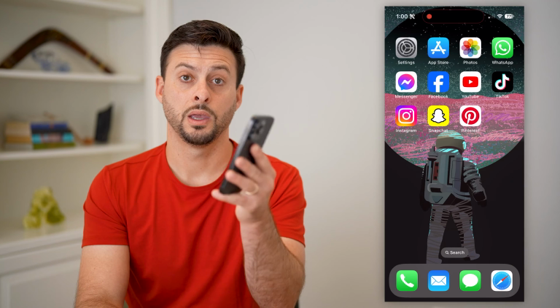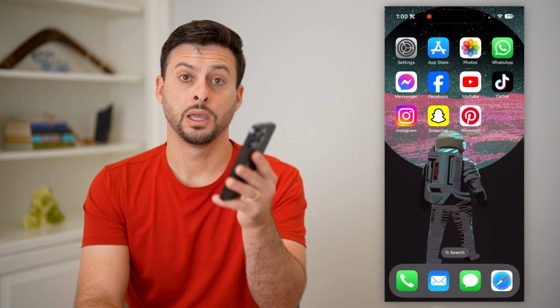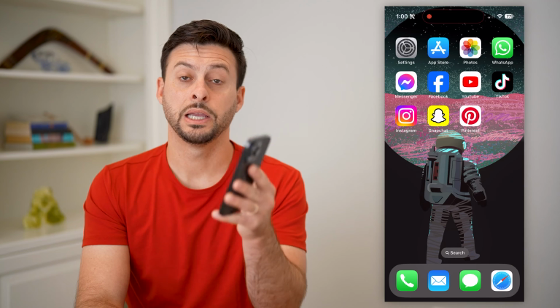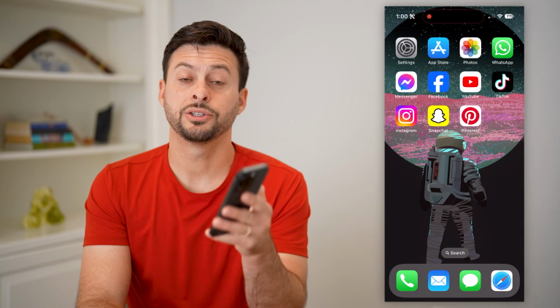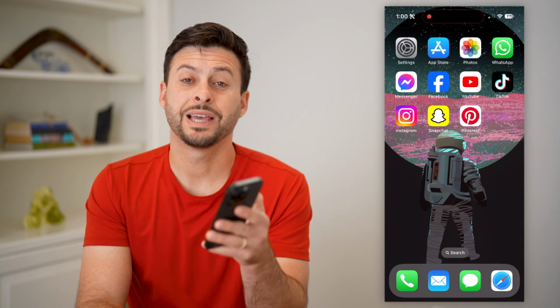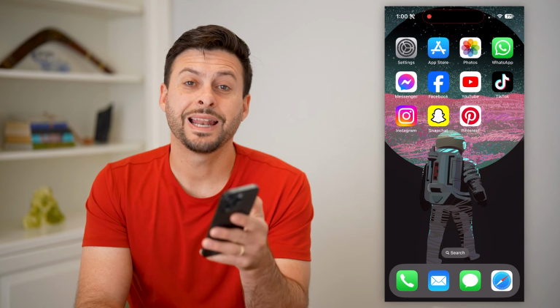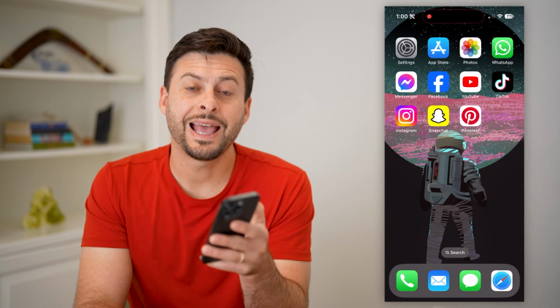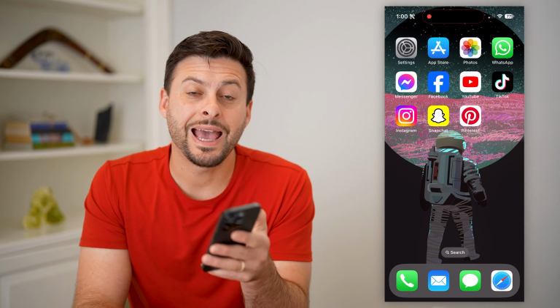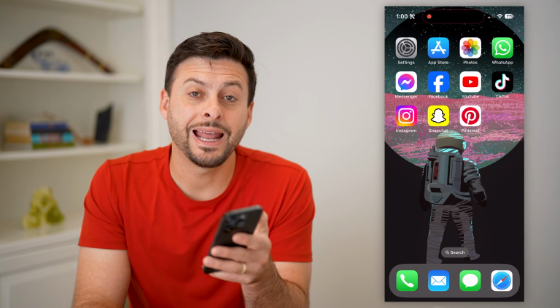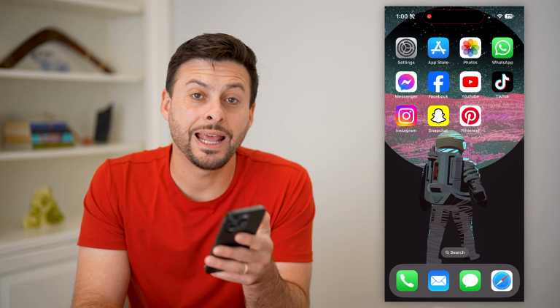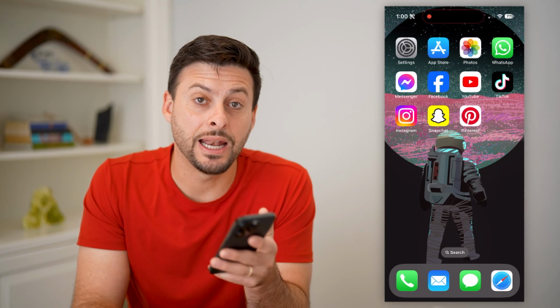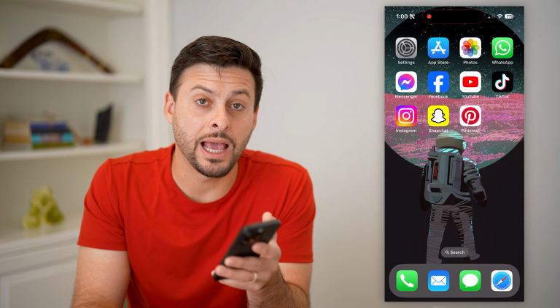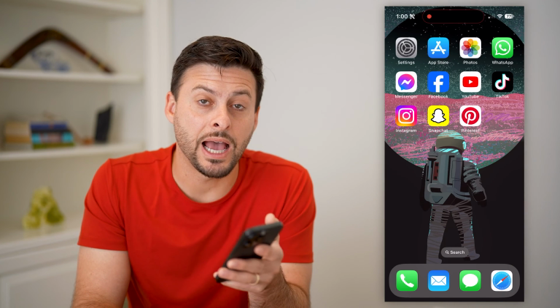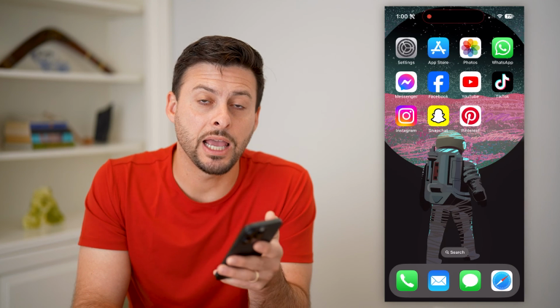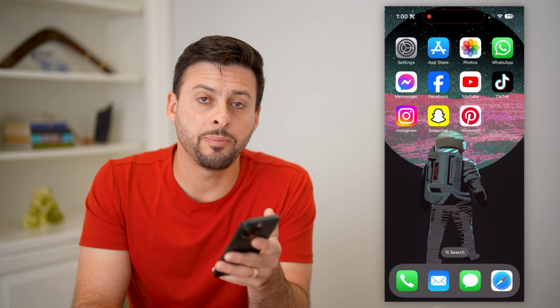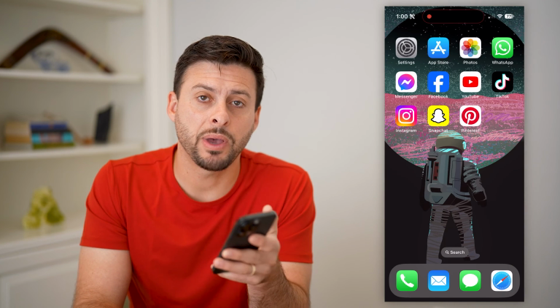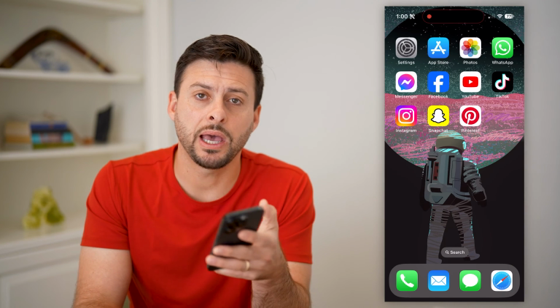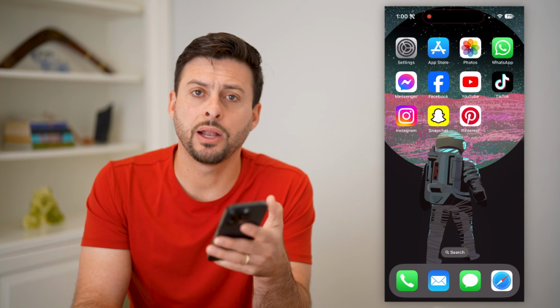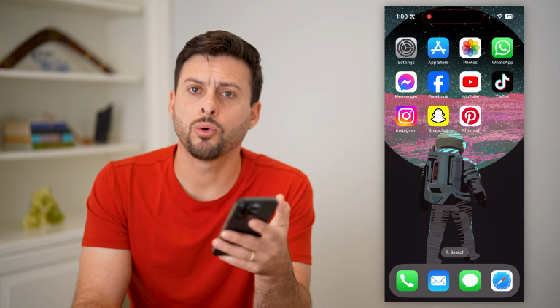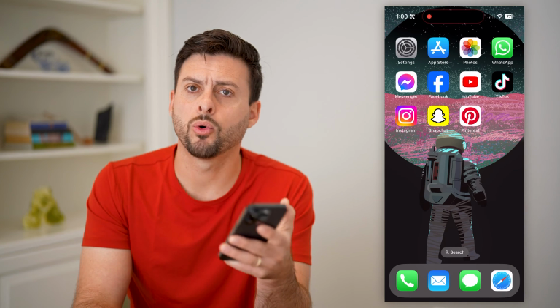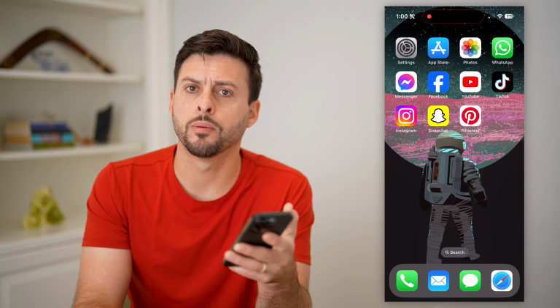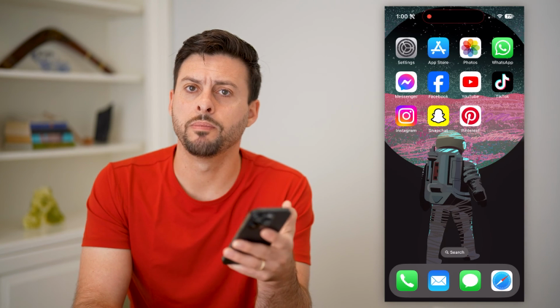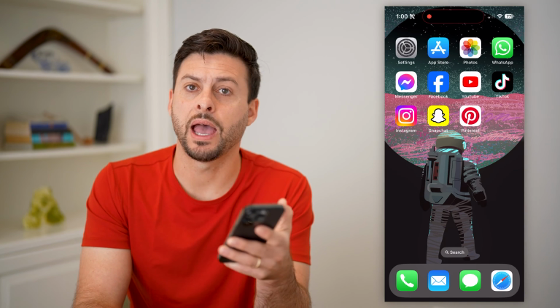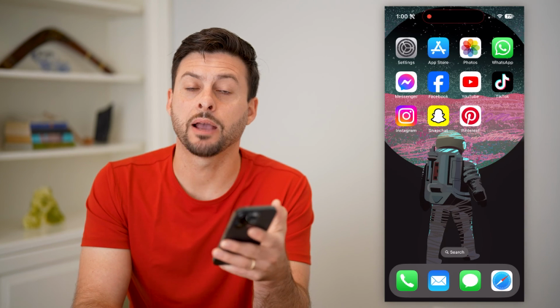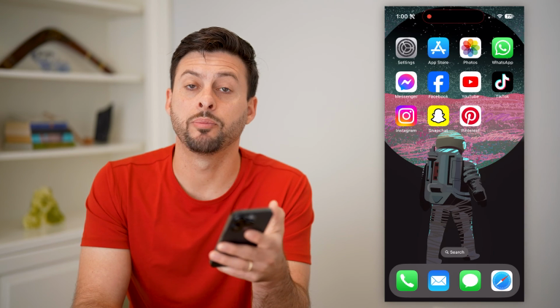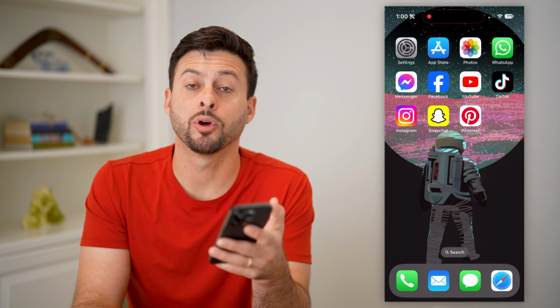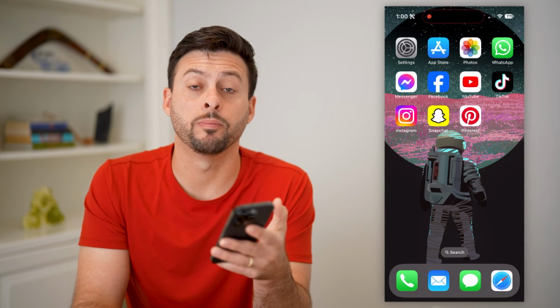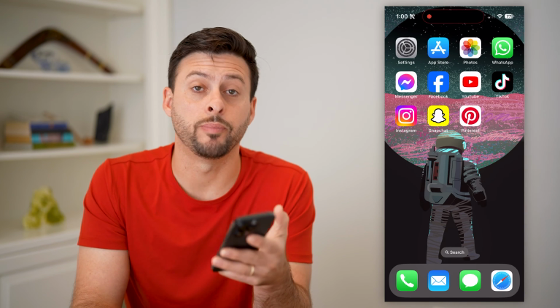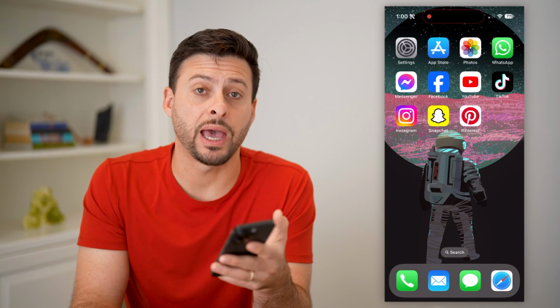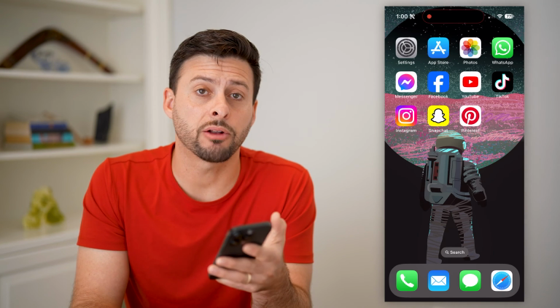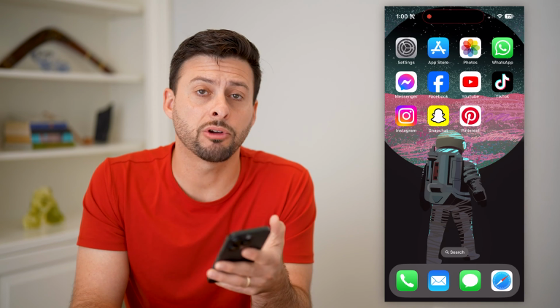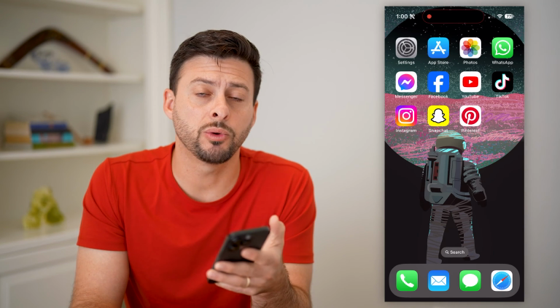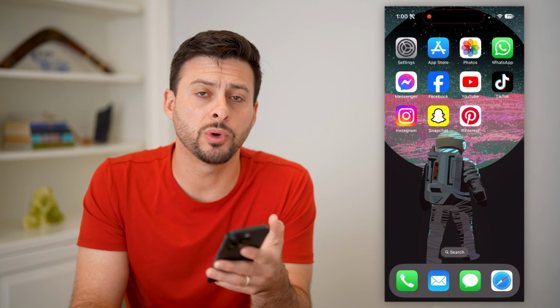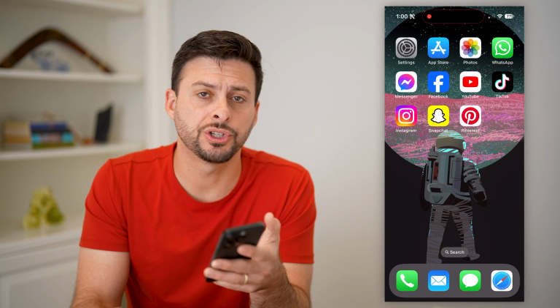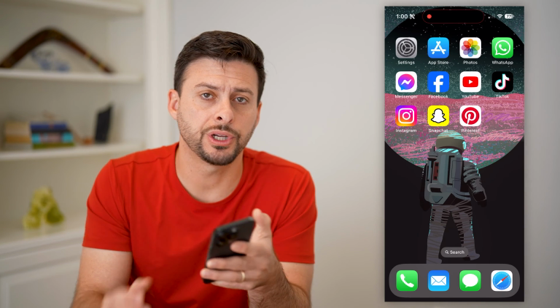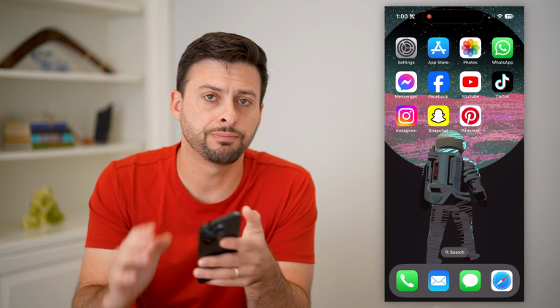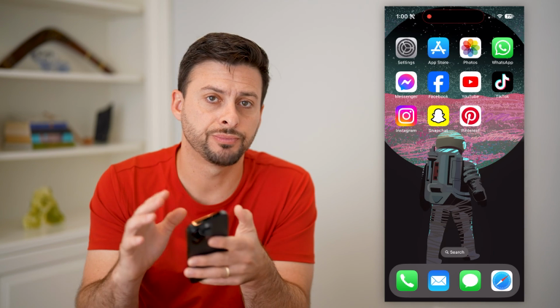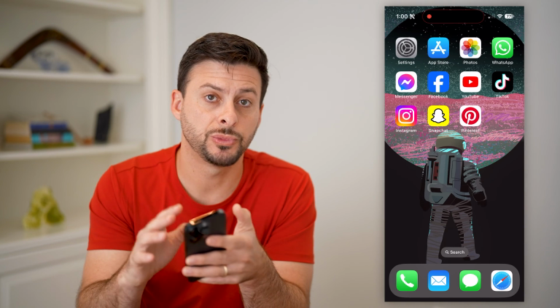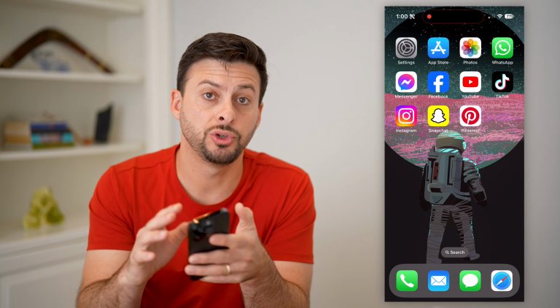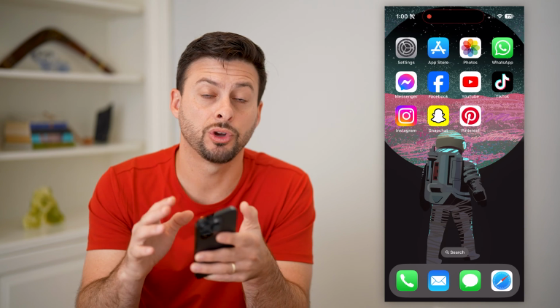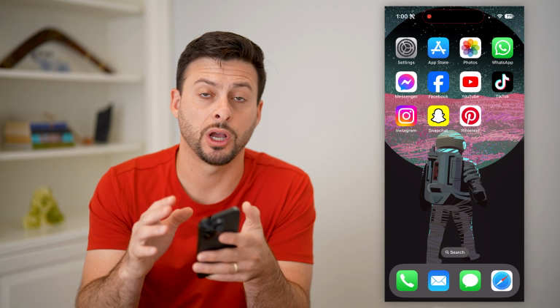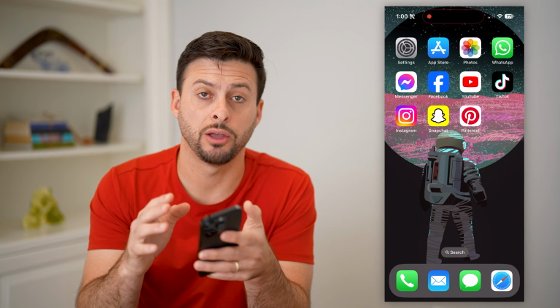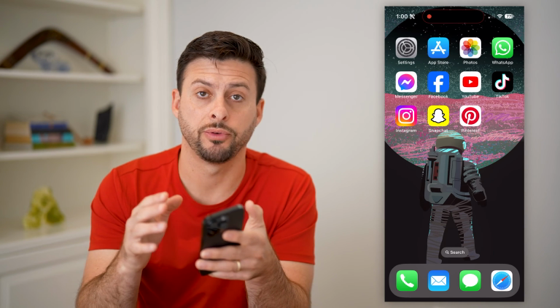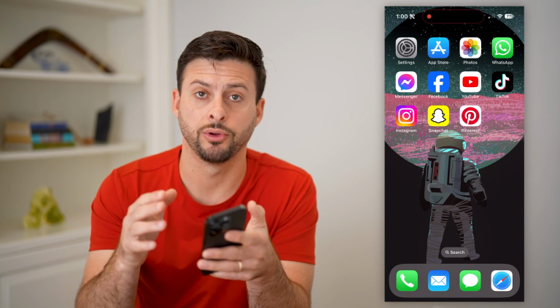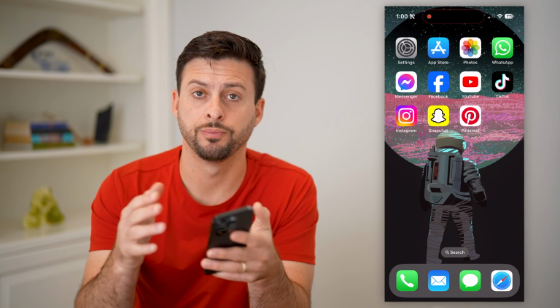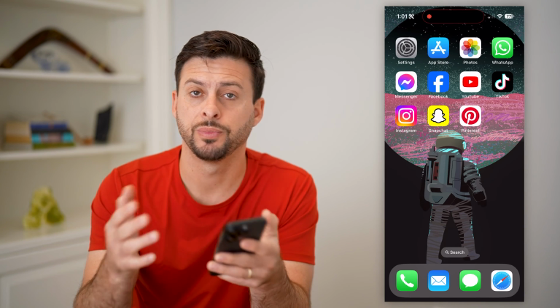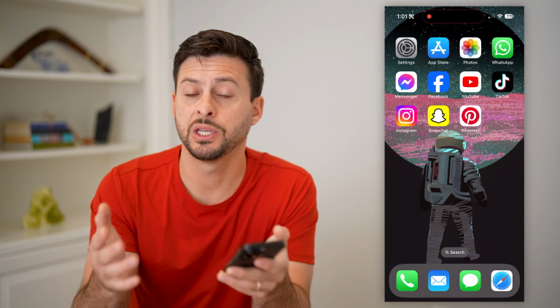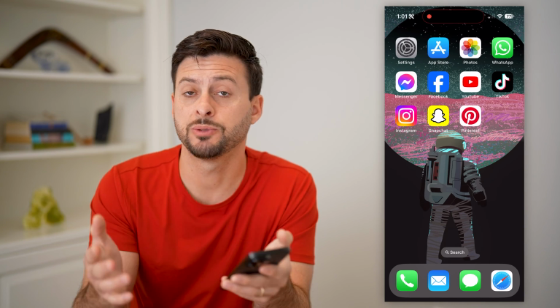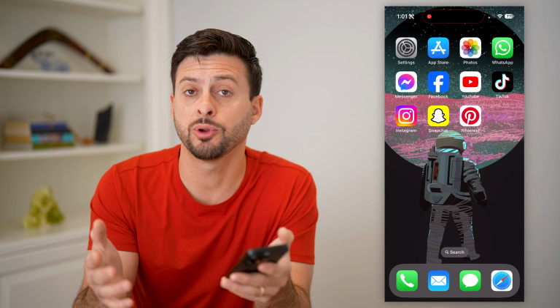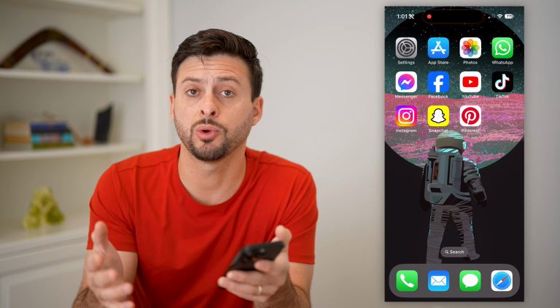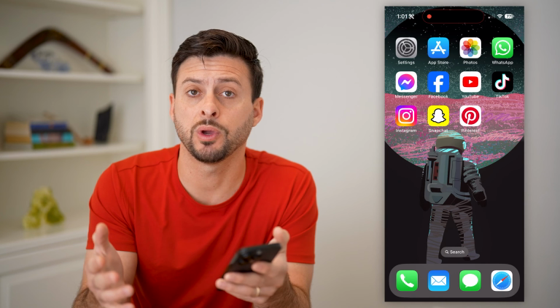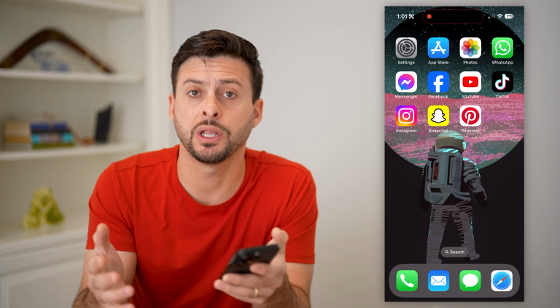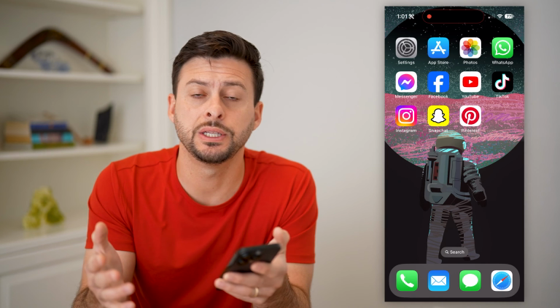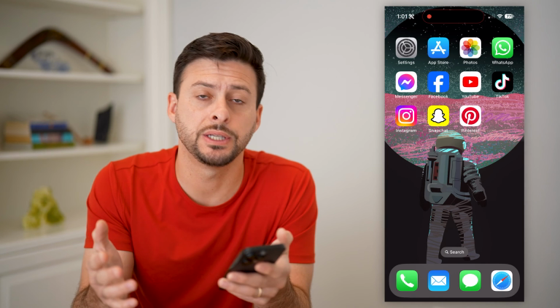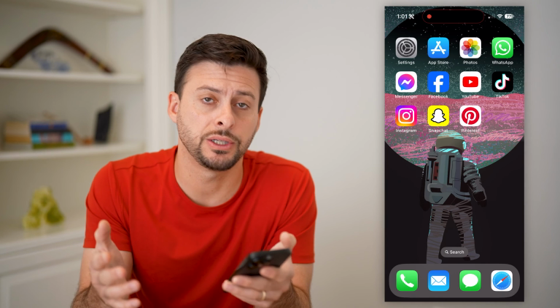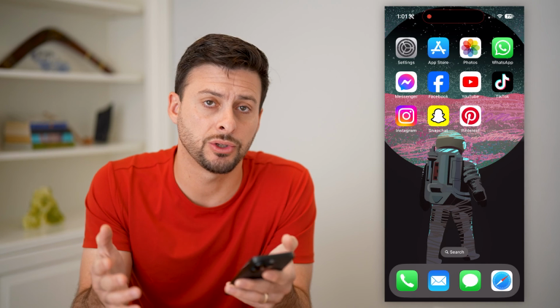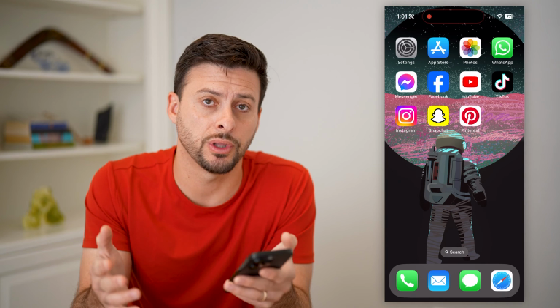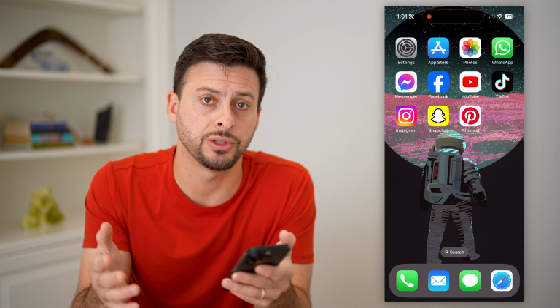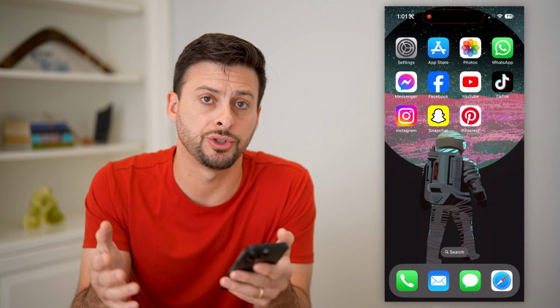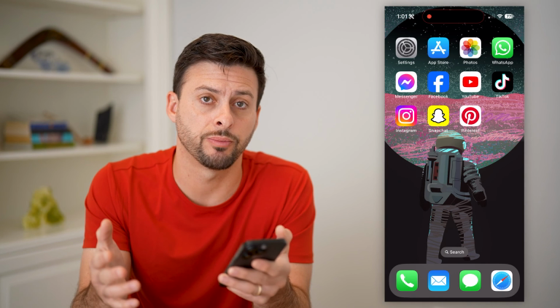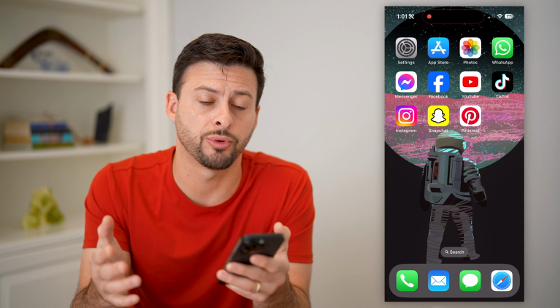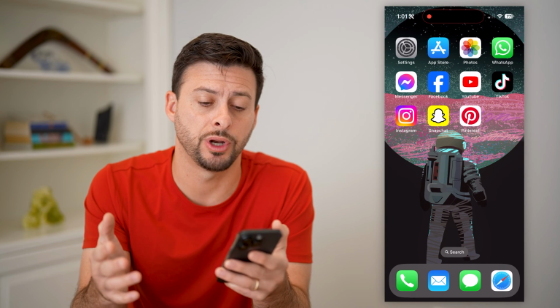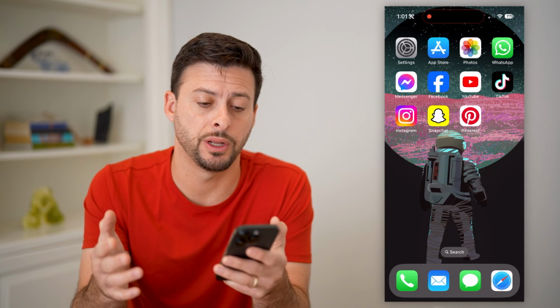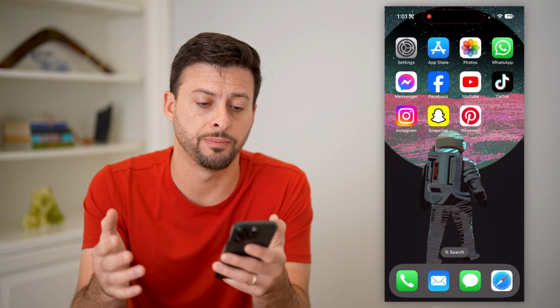Here's how to add an iPad or MacBook battery widget to your iPhone. It's pretty quick and easy, so let's jump right in.